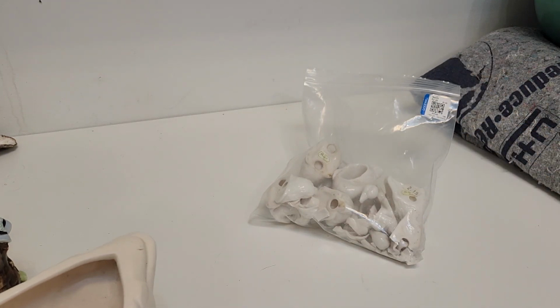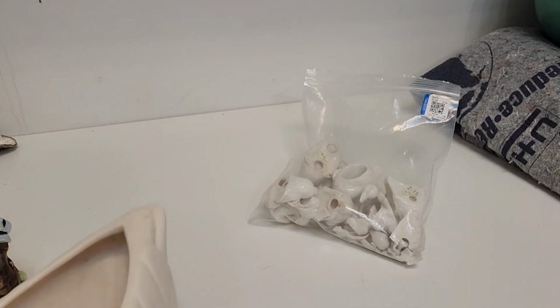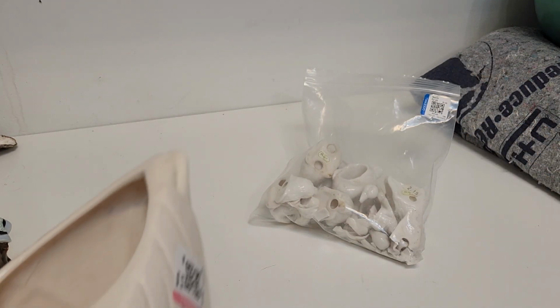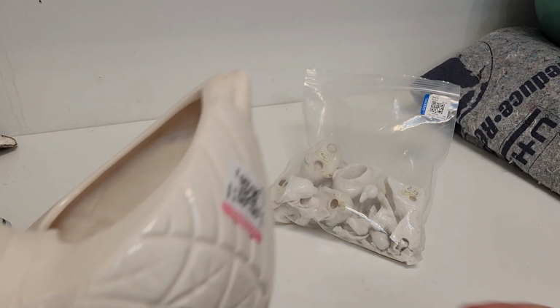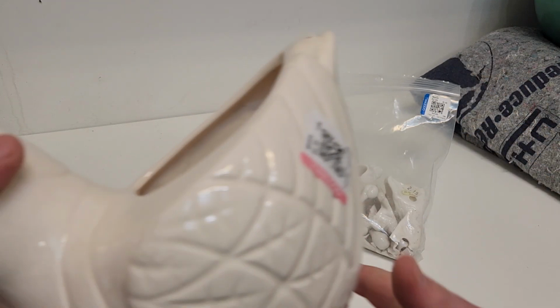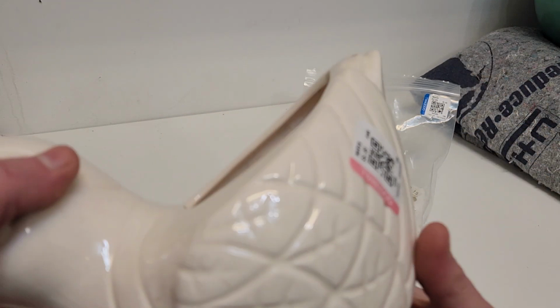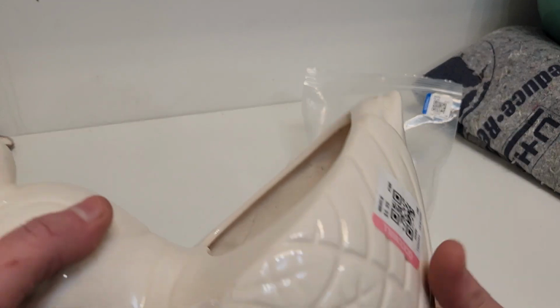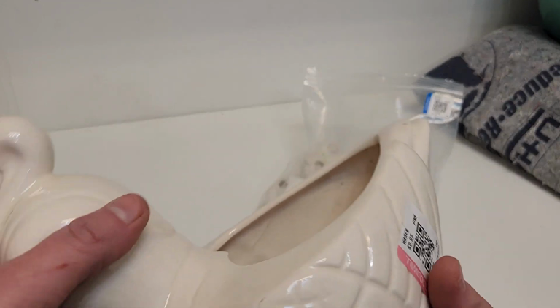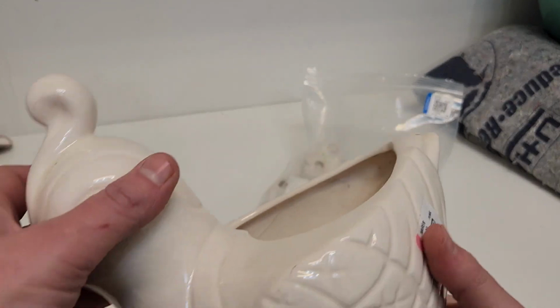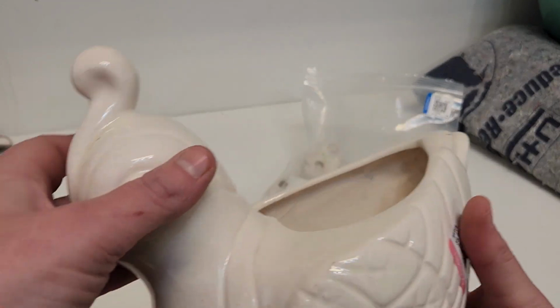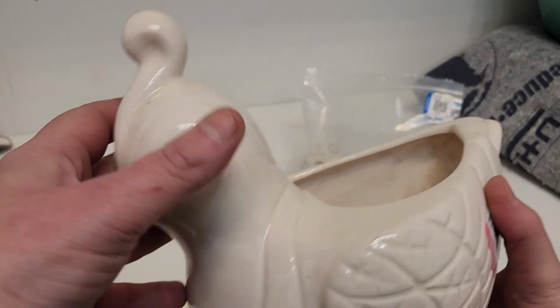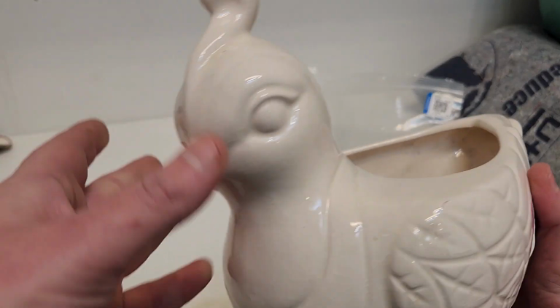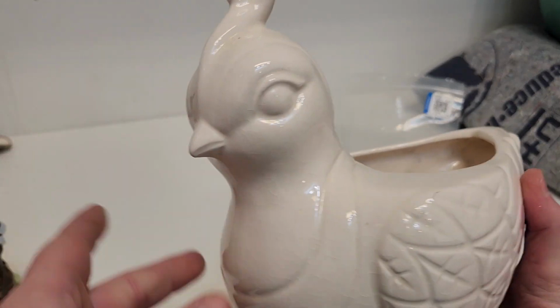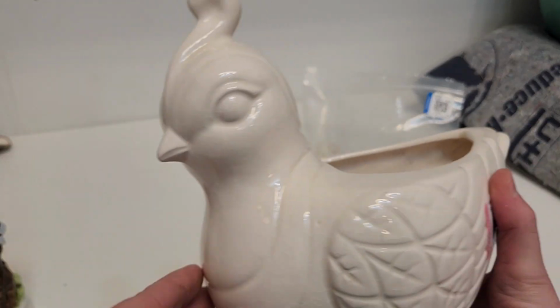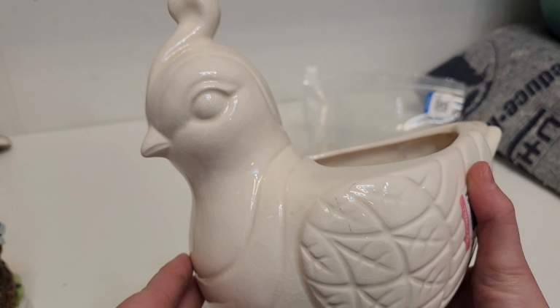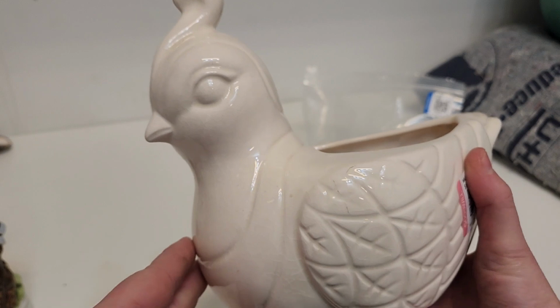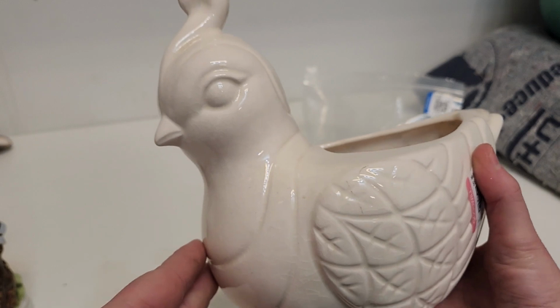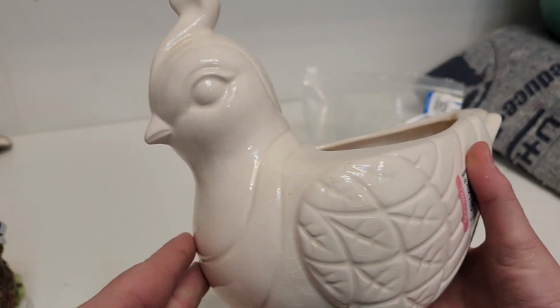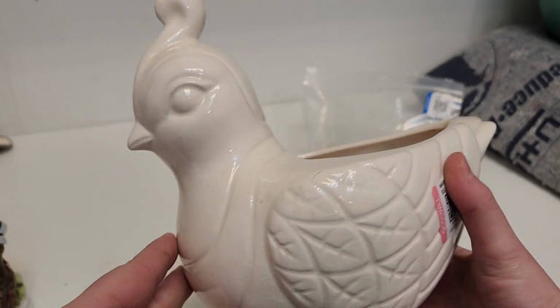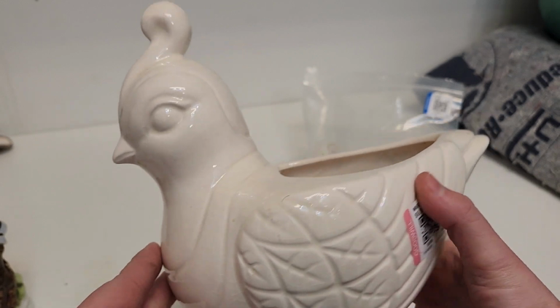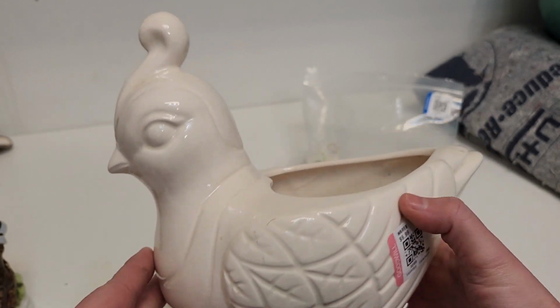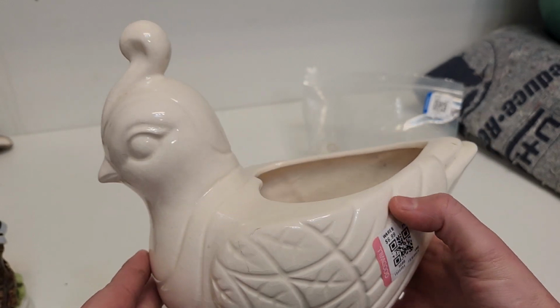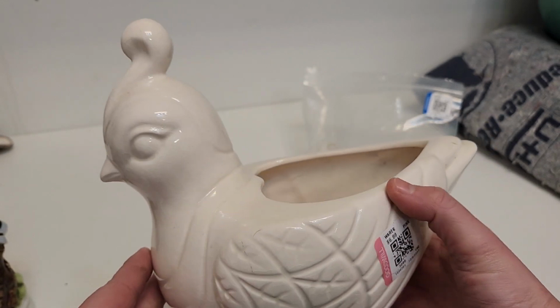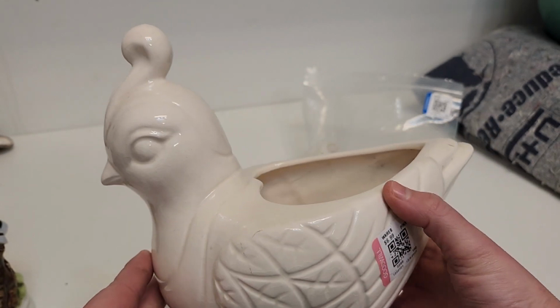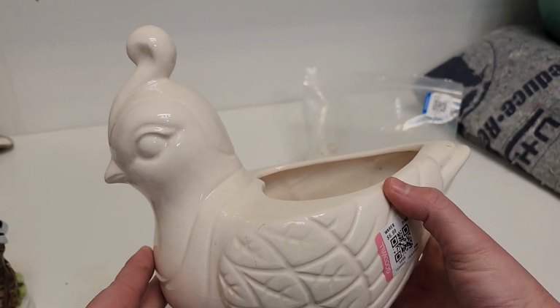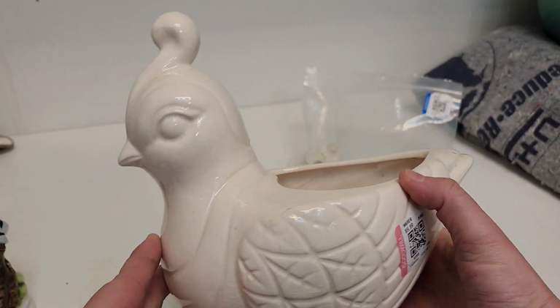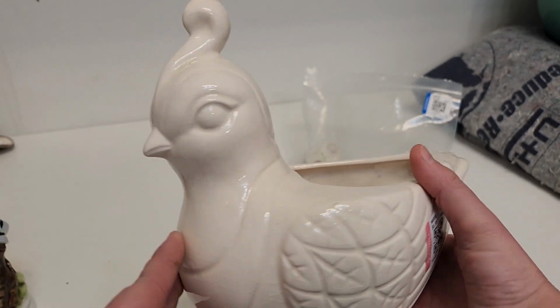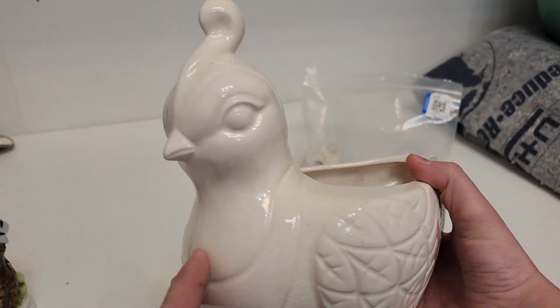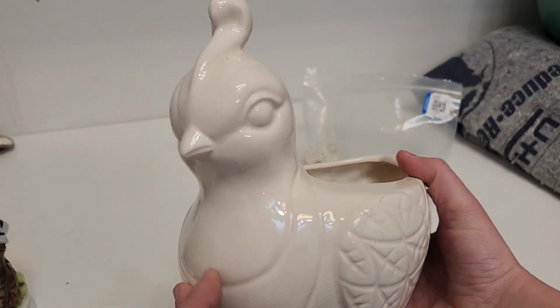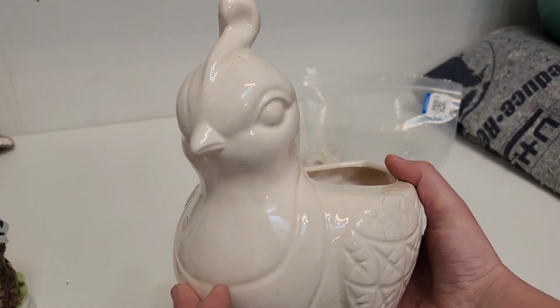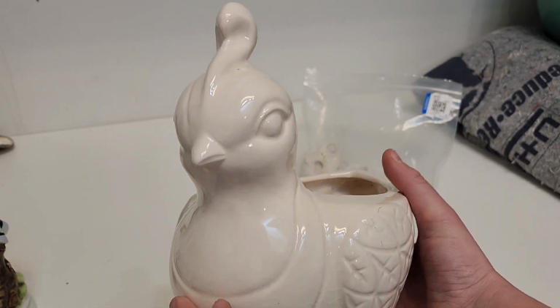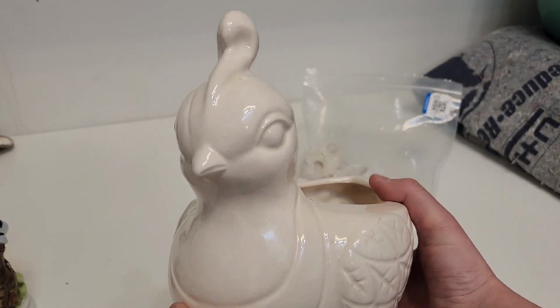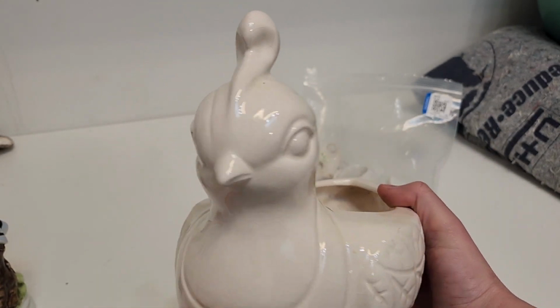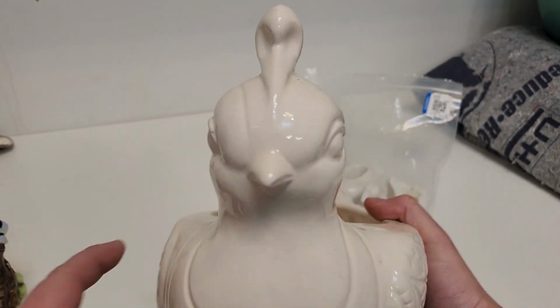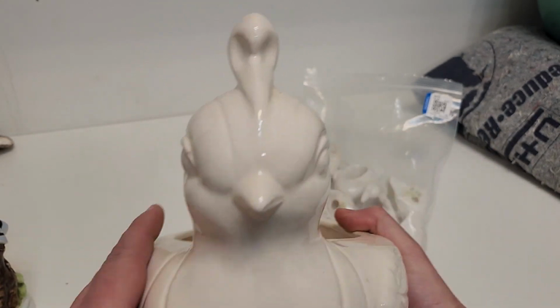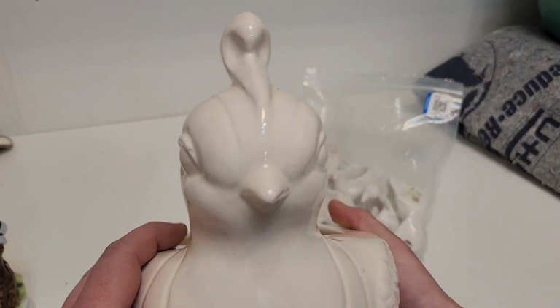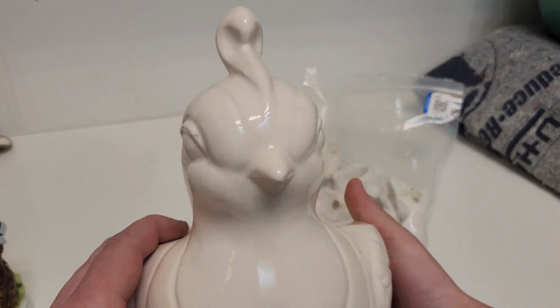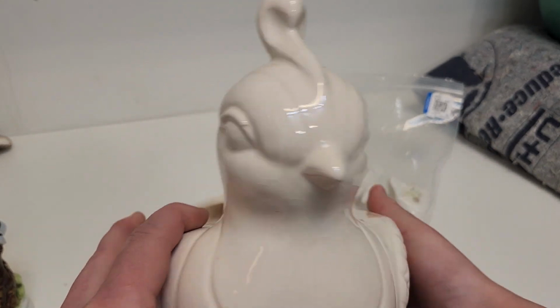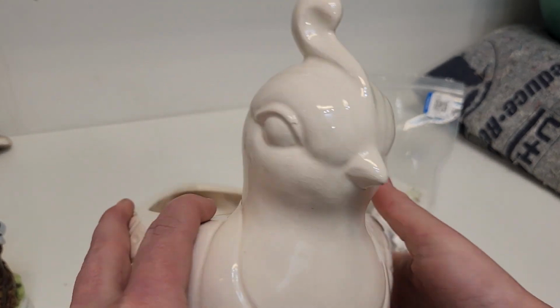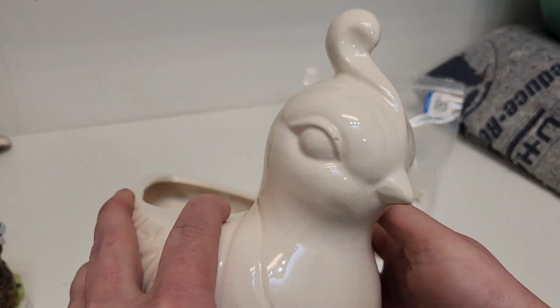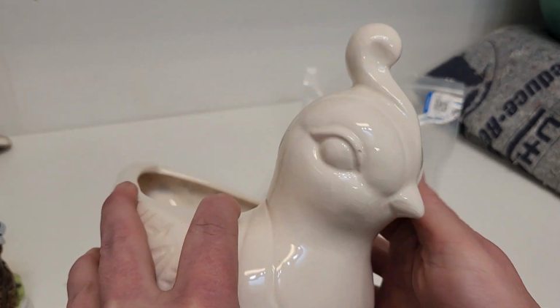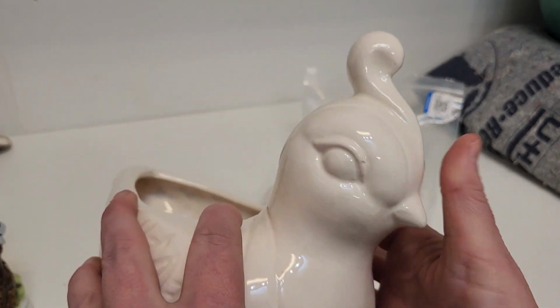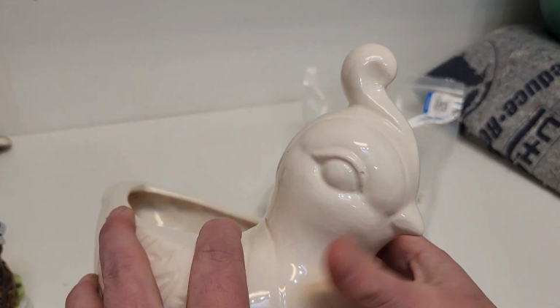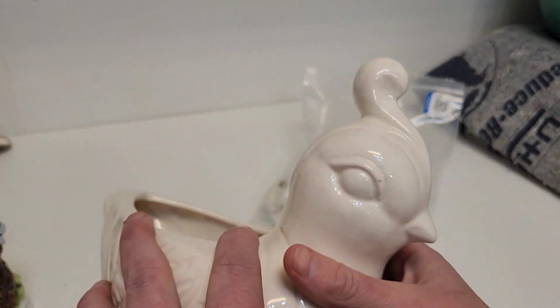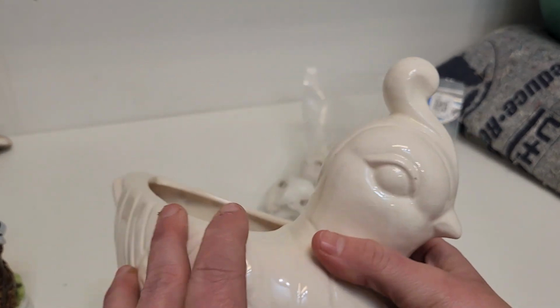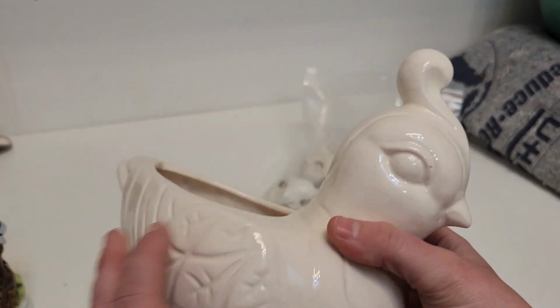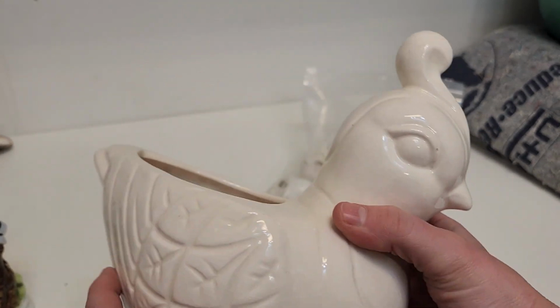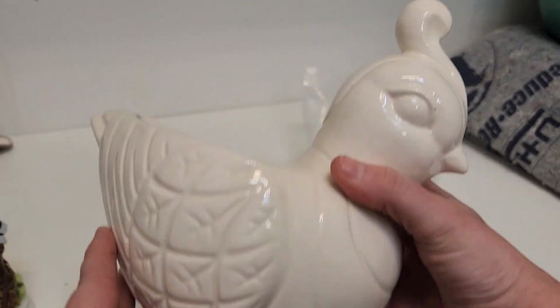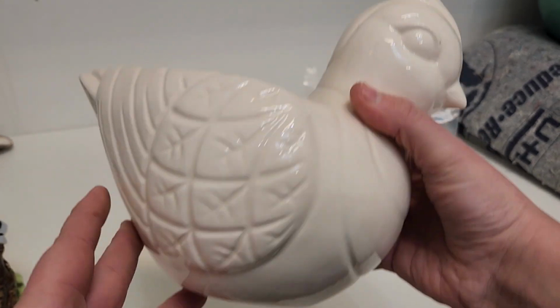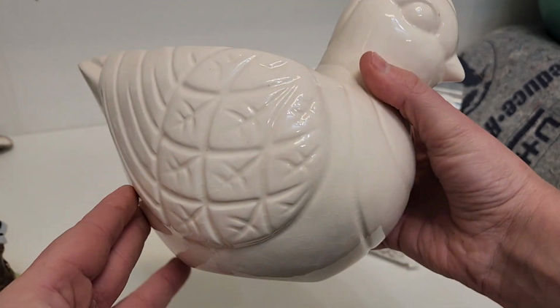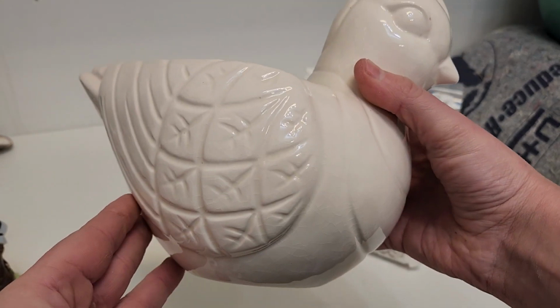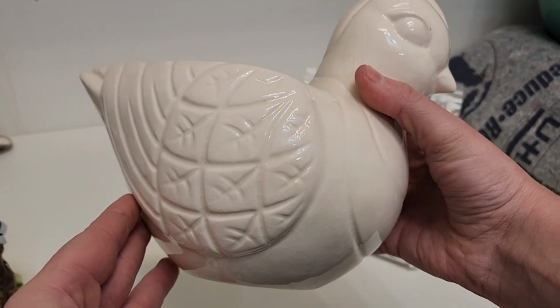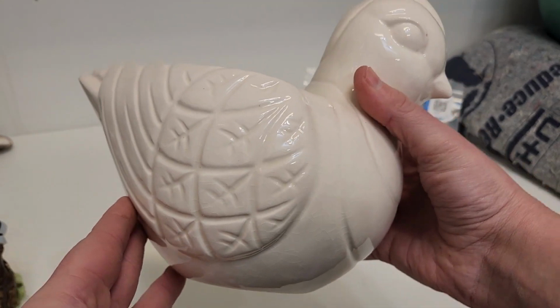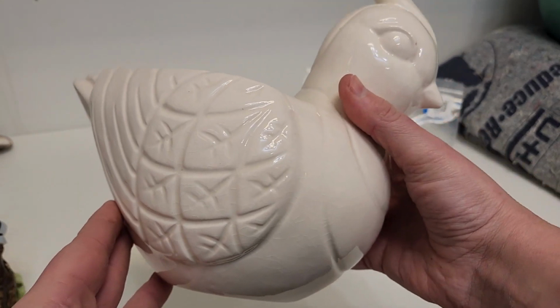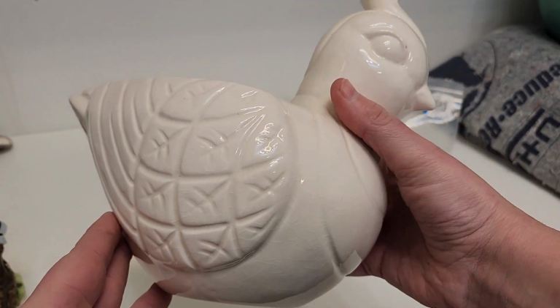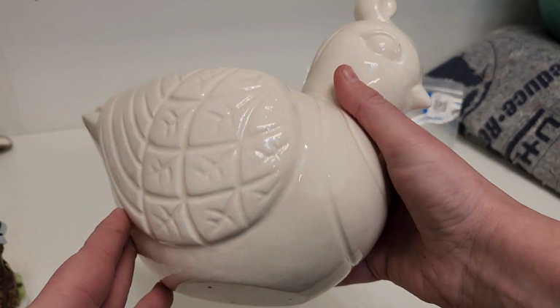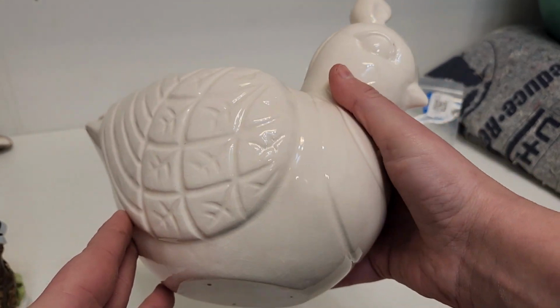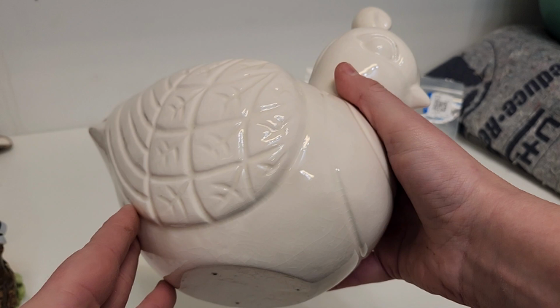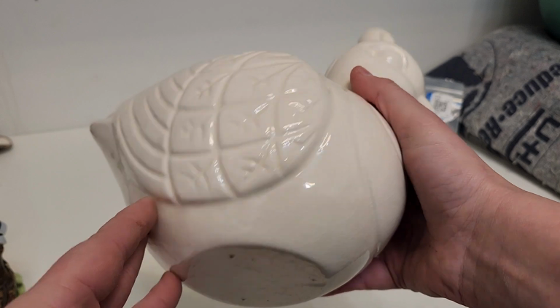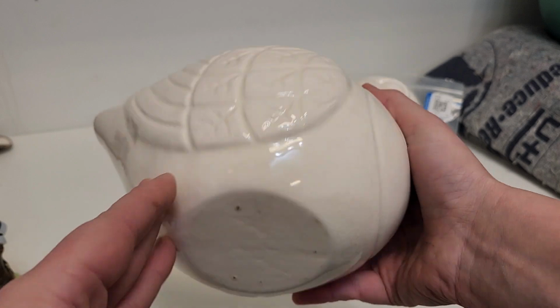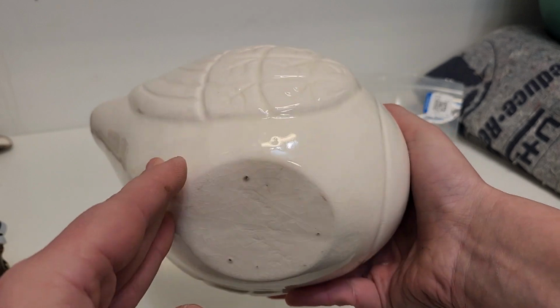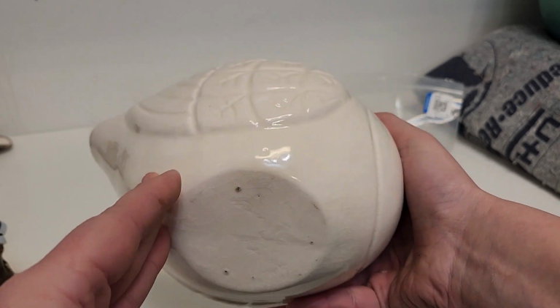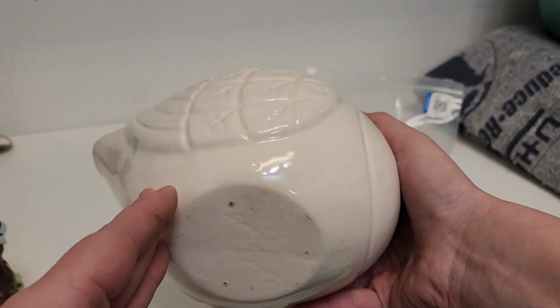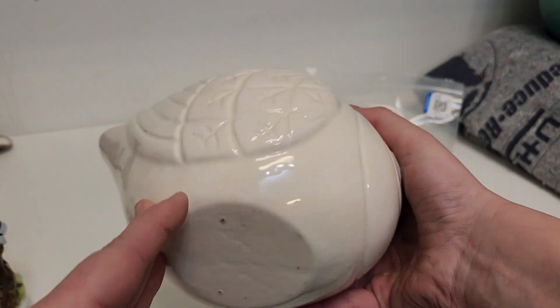Then I got this very cute little quail planter. Adorable.